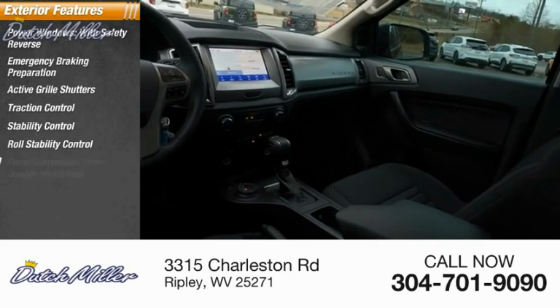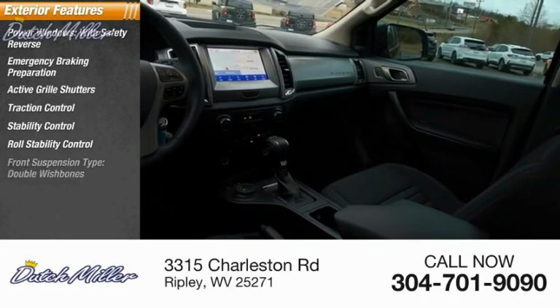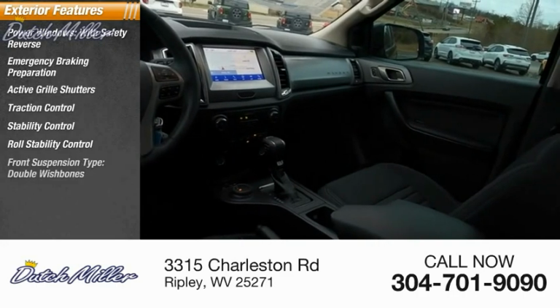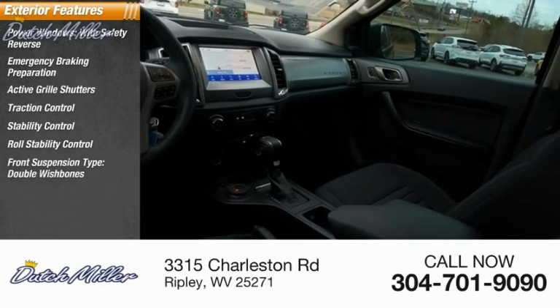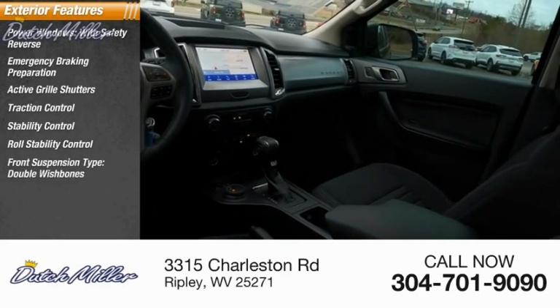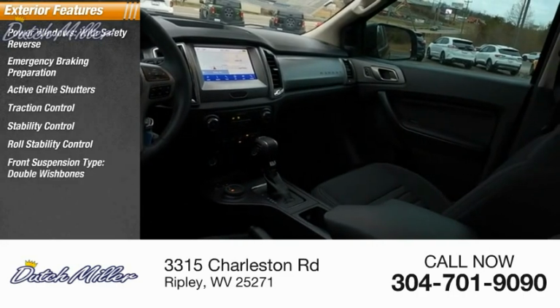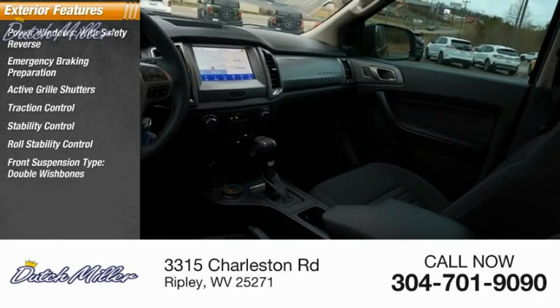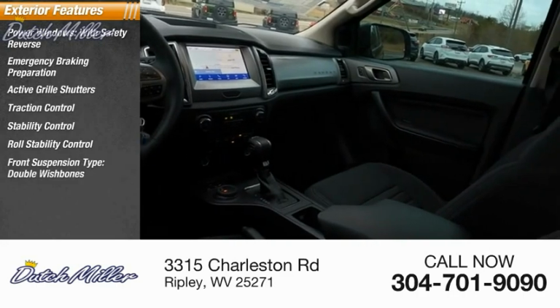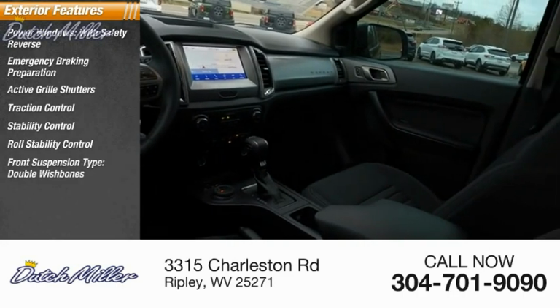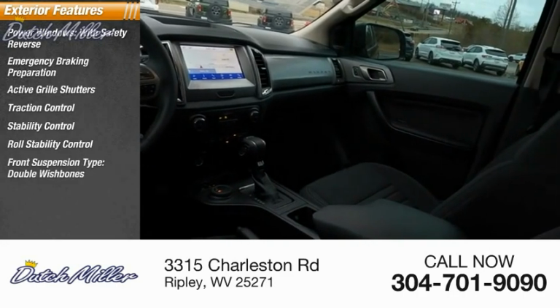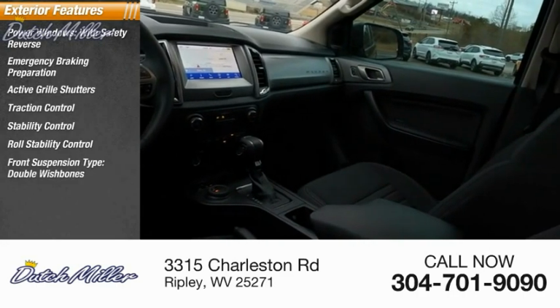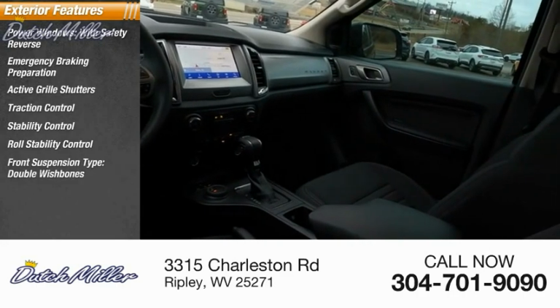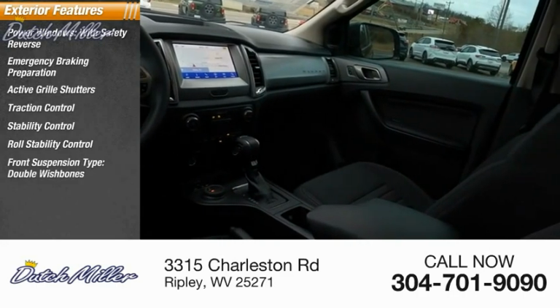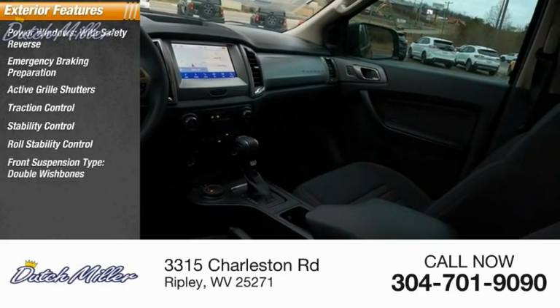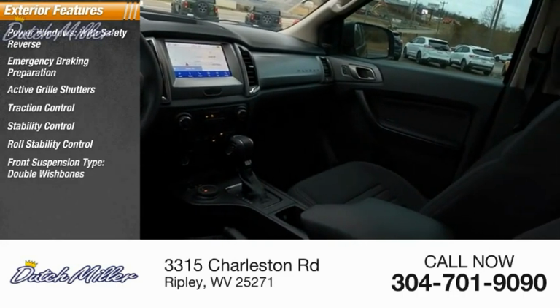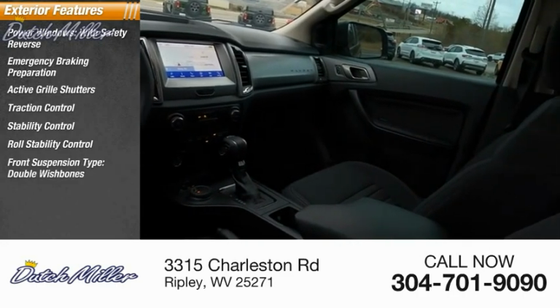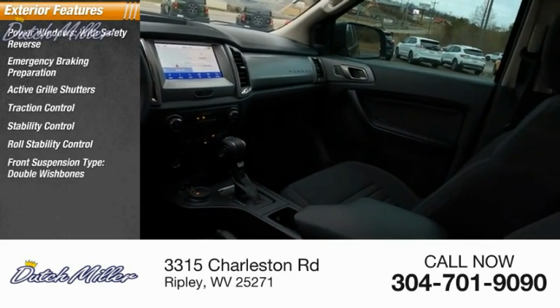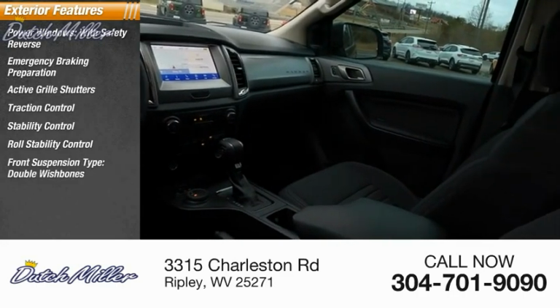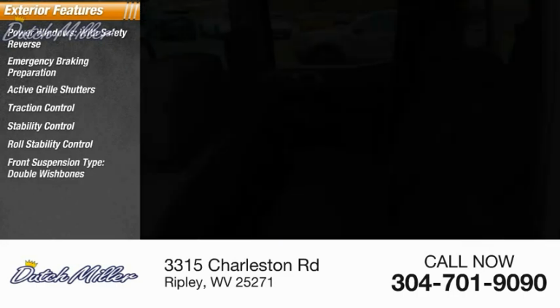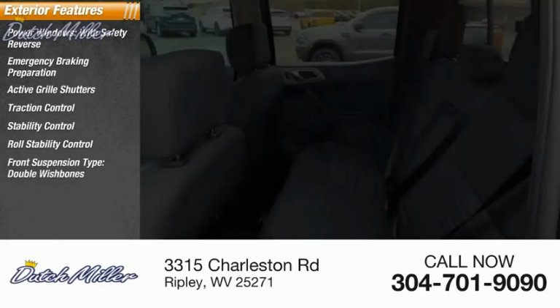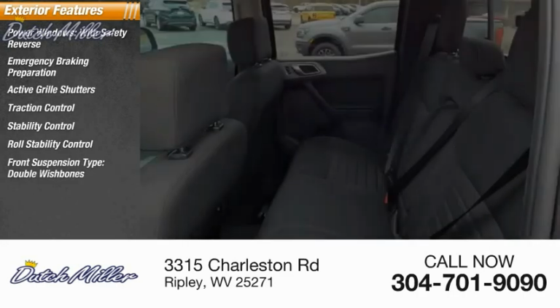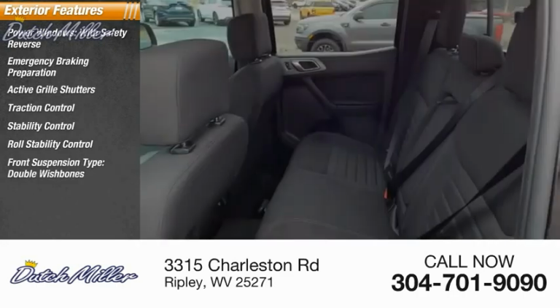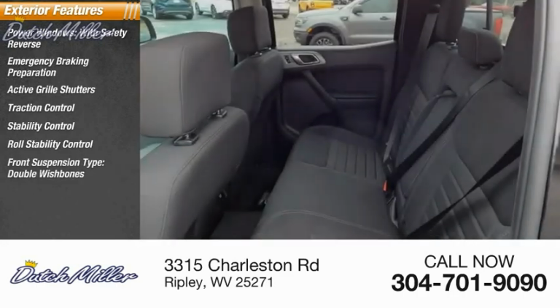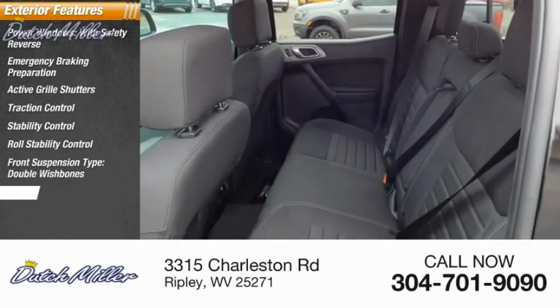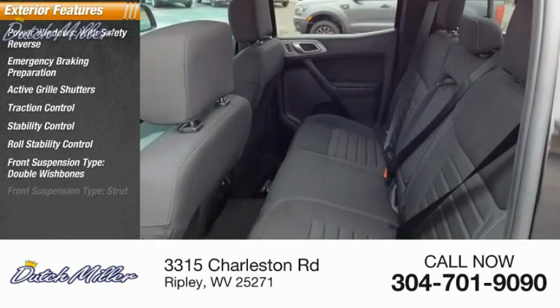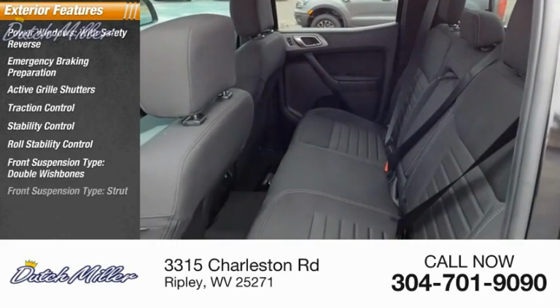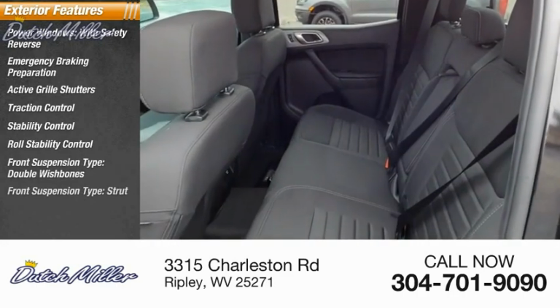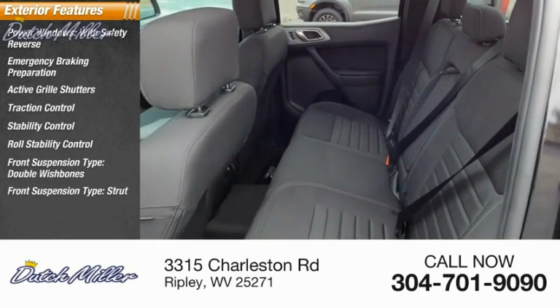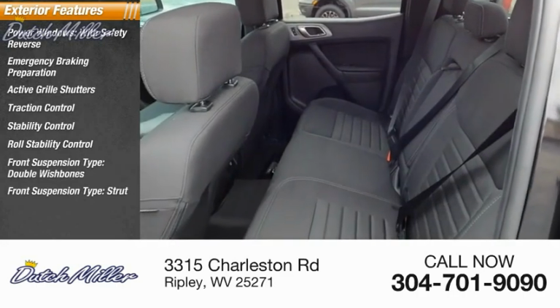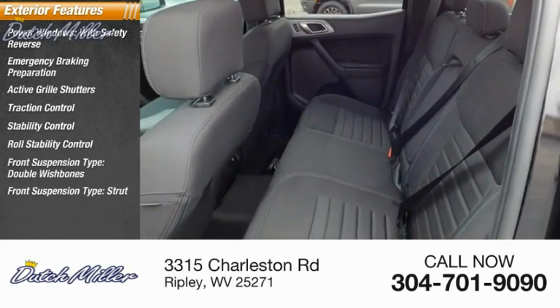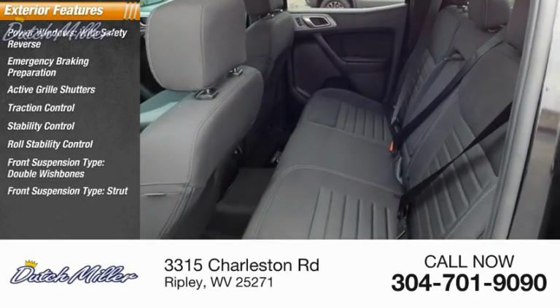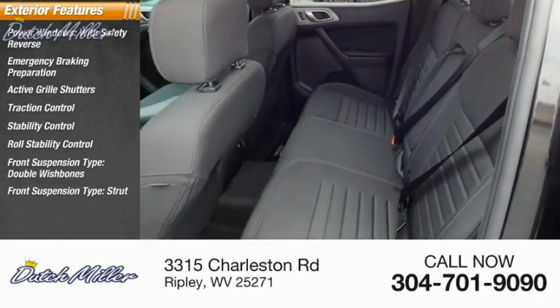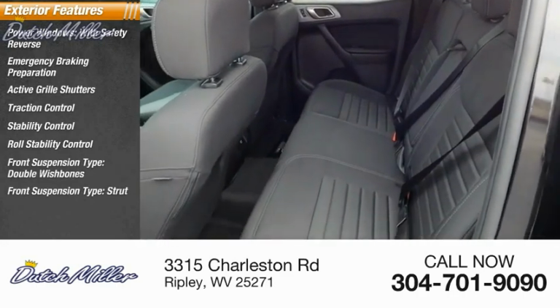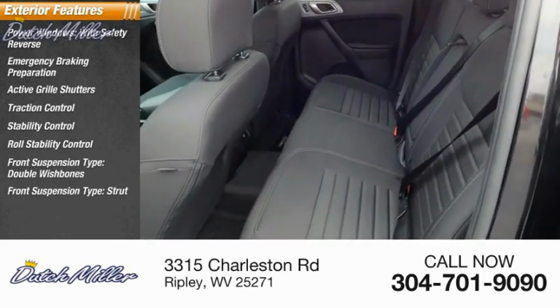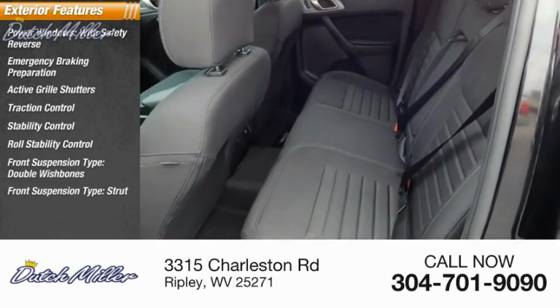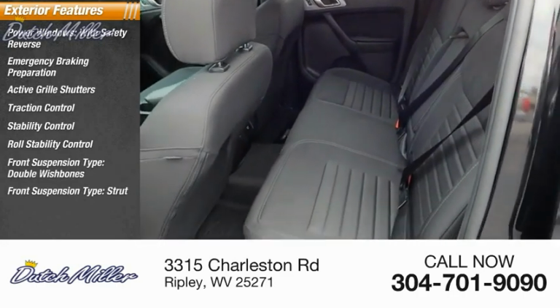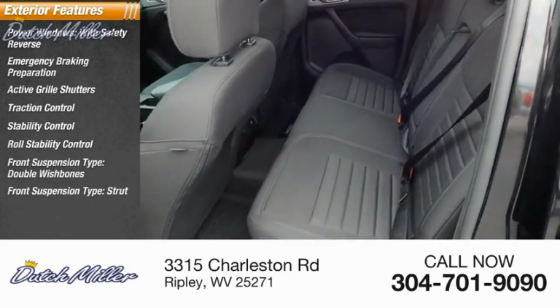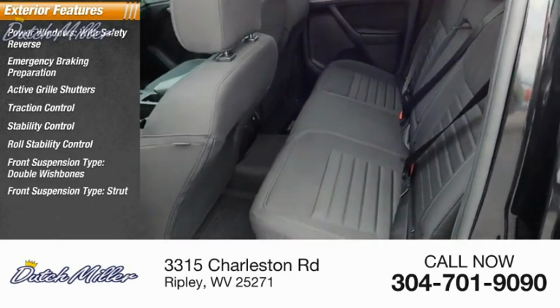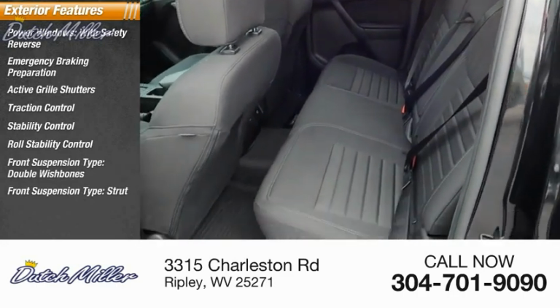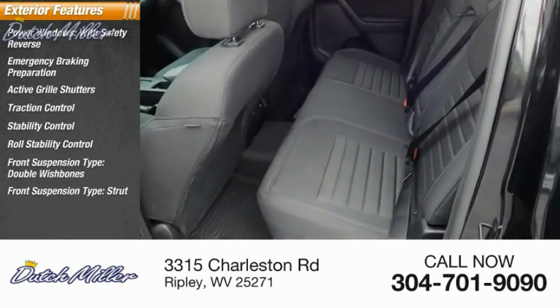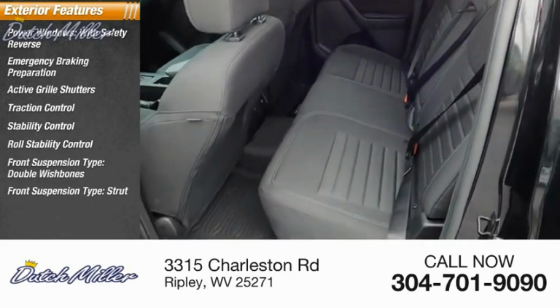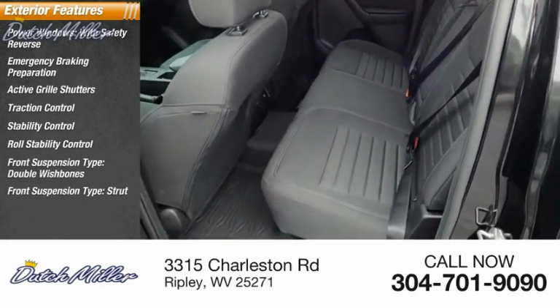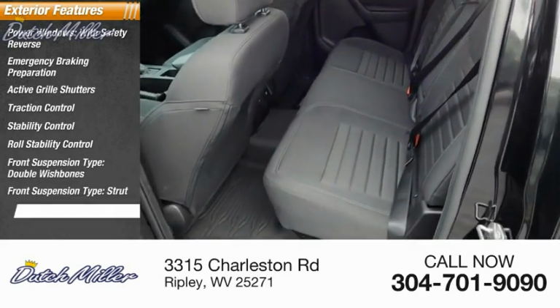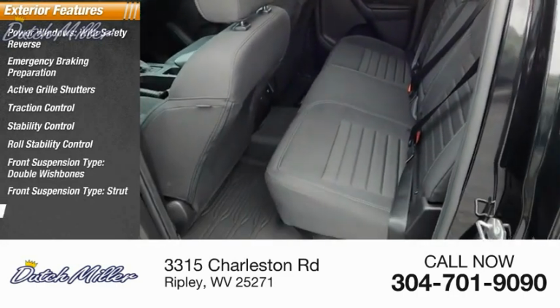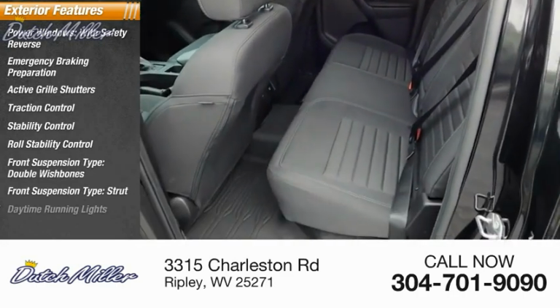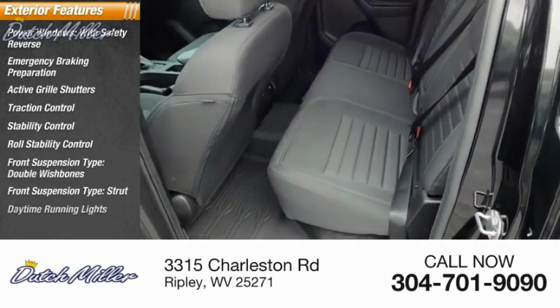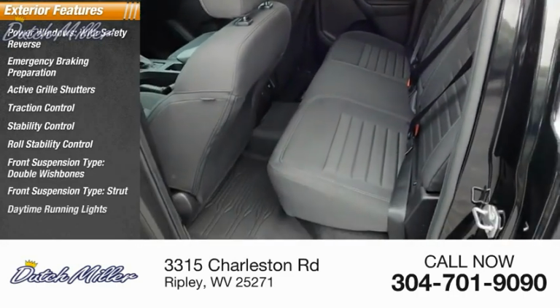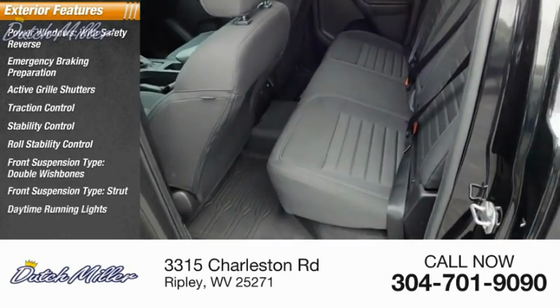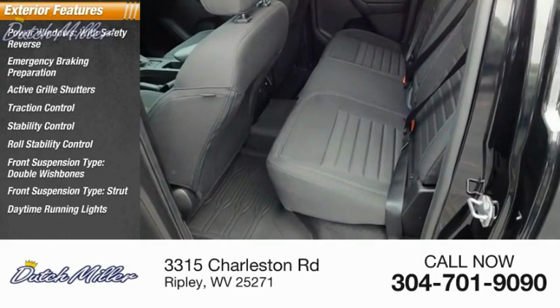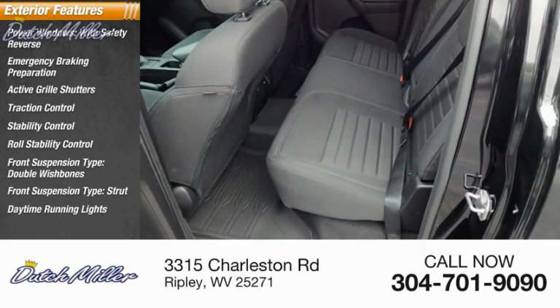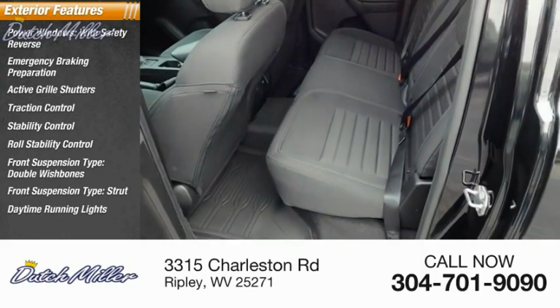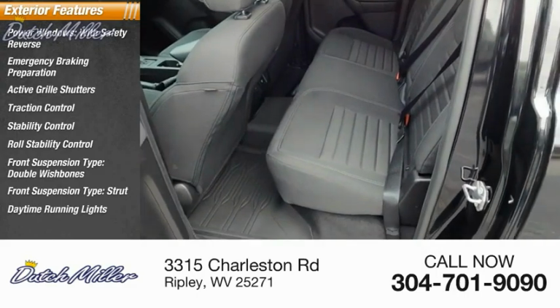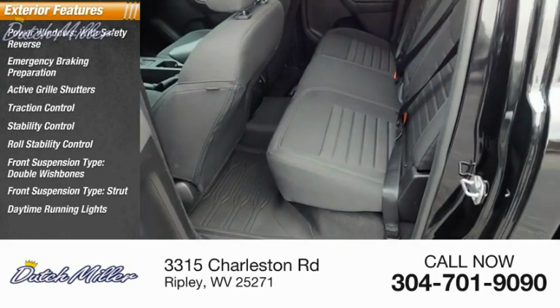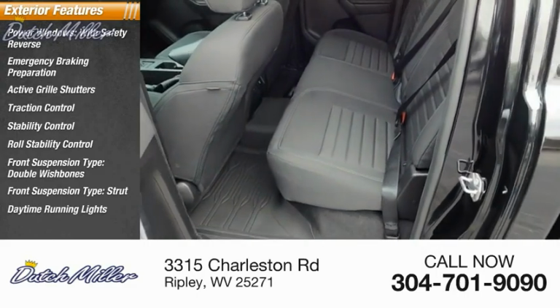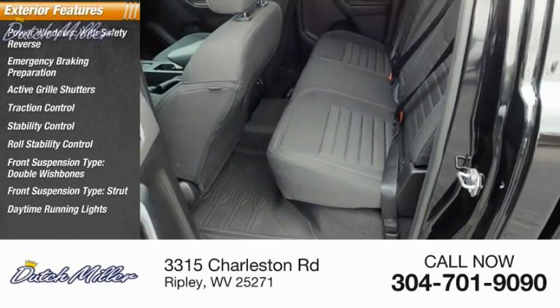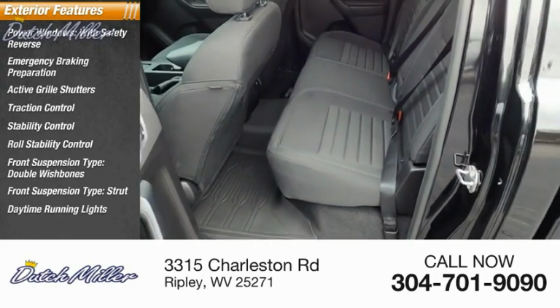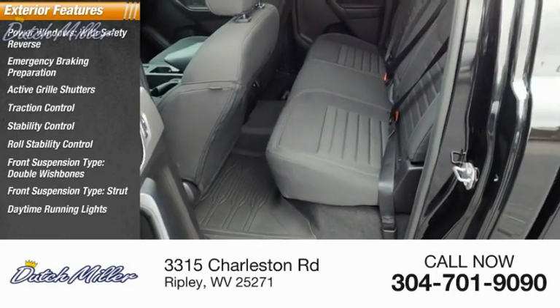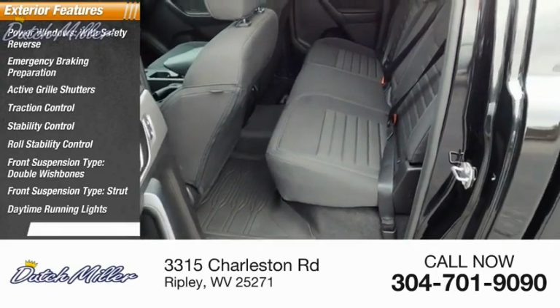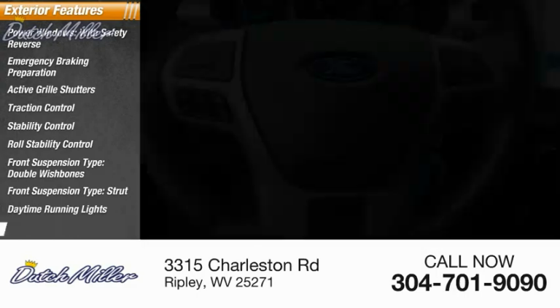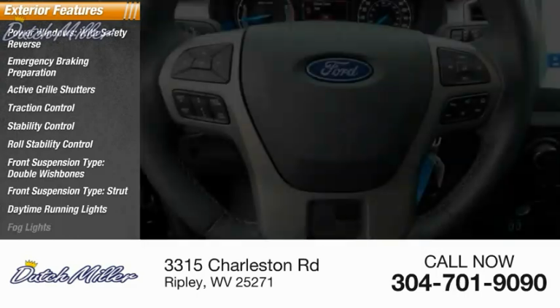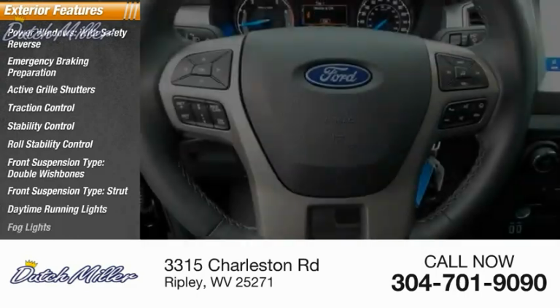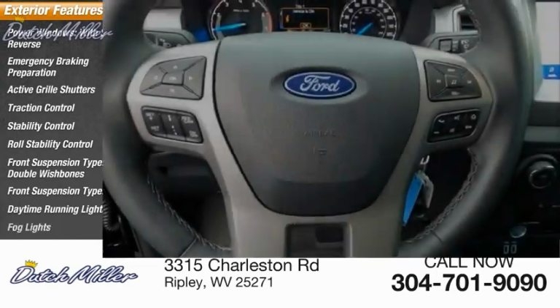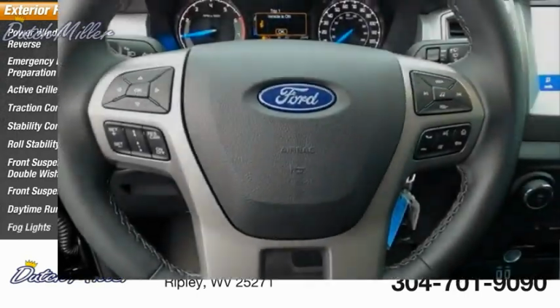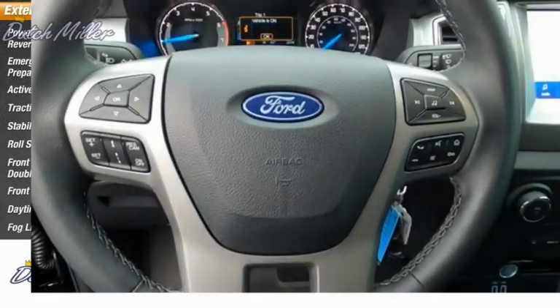Front suspension type: double wishbones. Front suspension type: strut. Daytime running lights, fog lights.